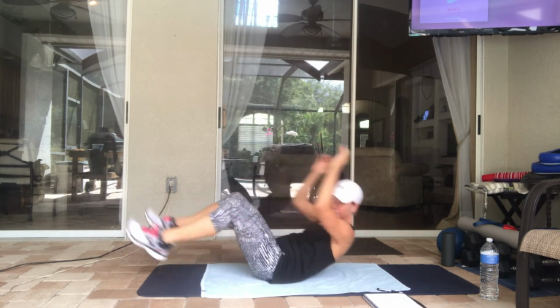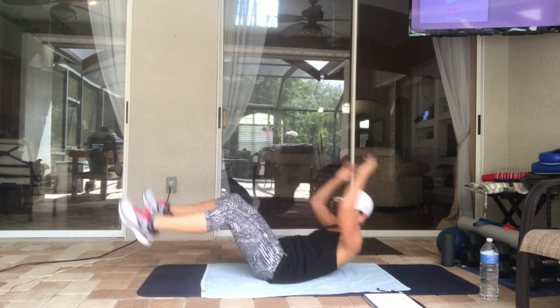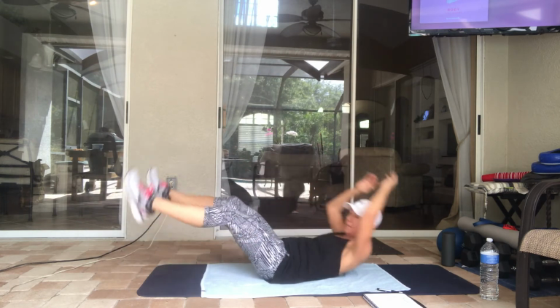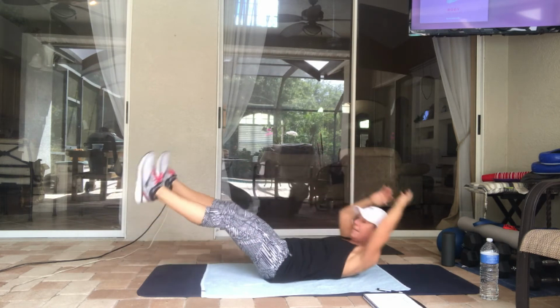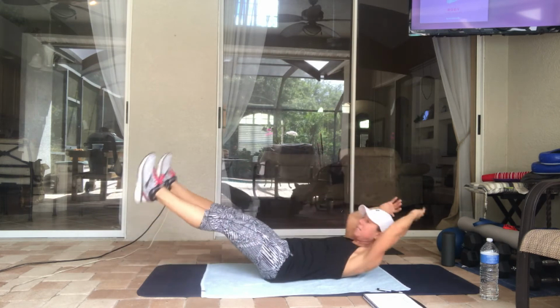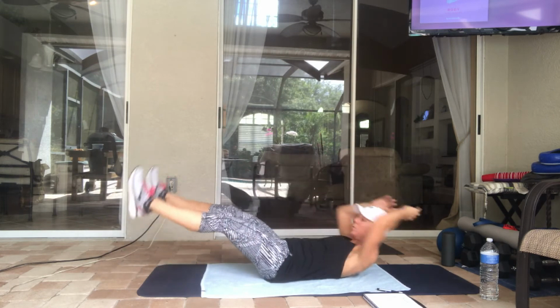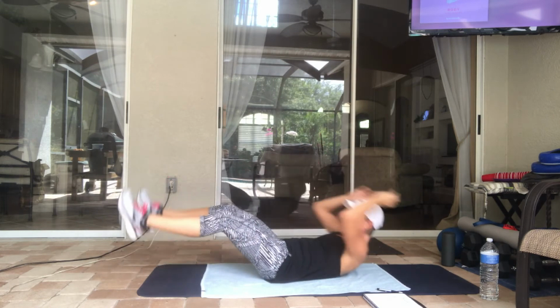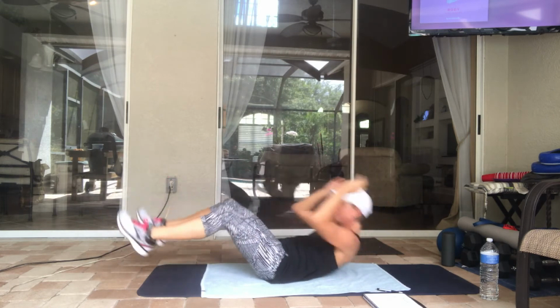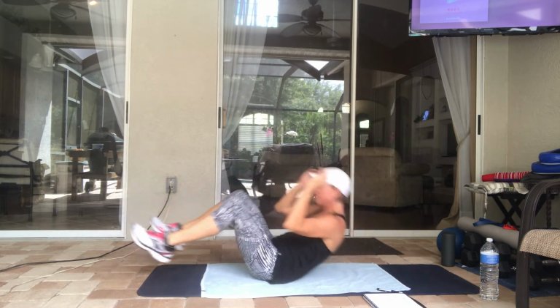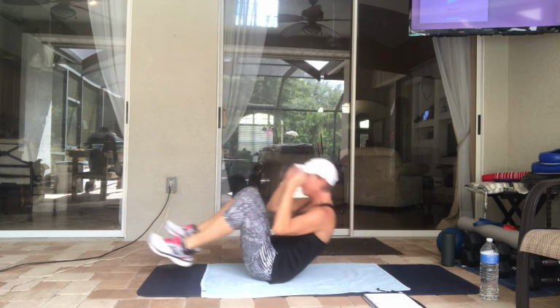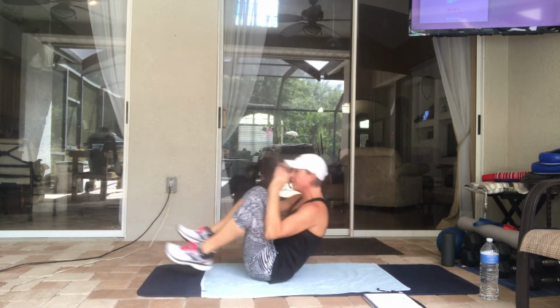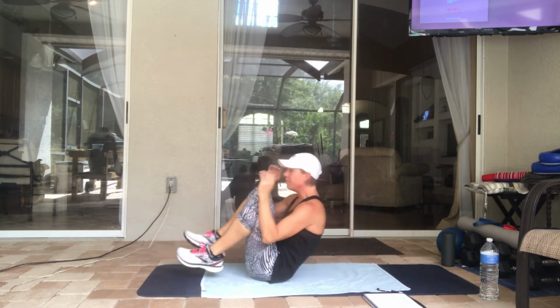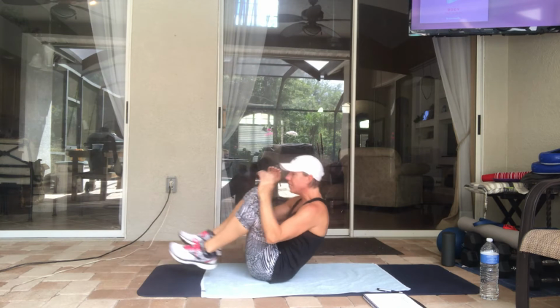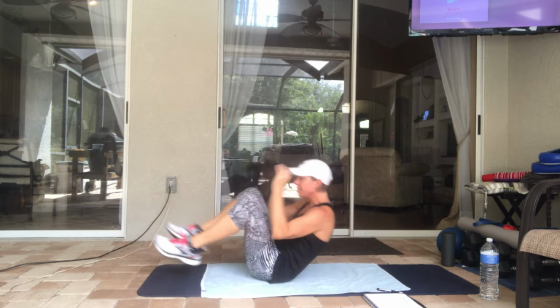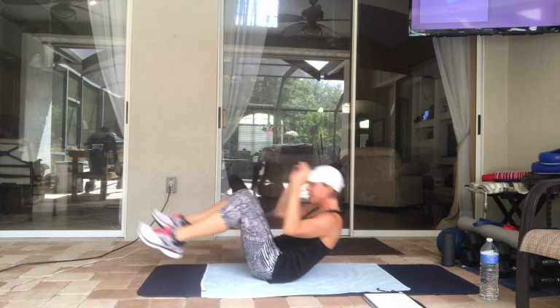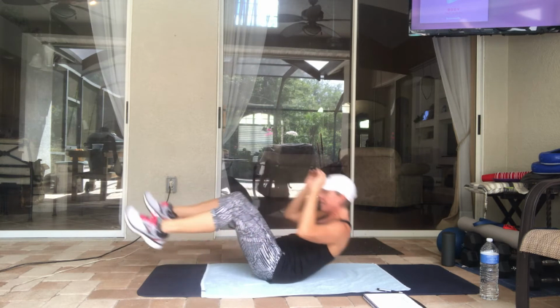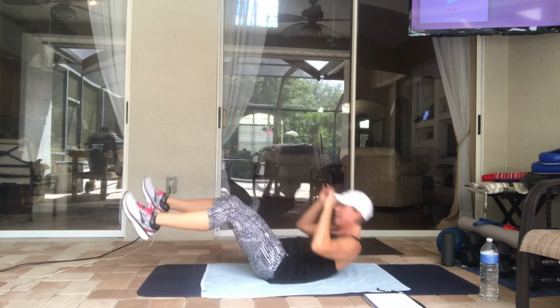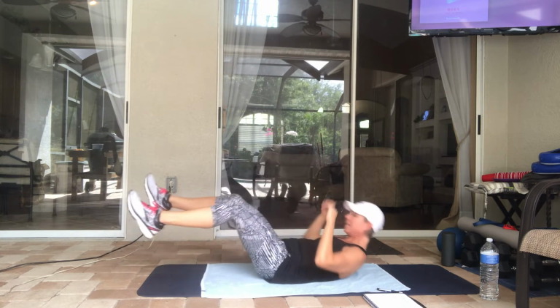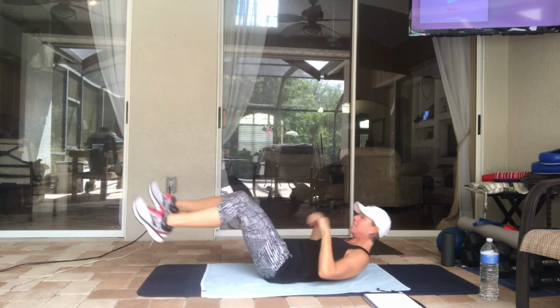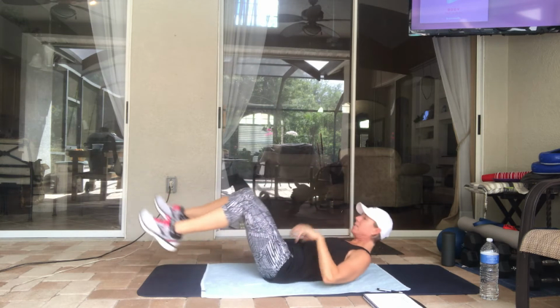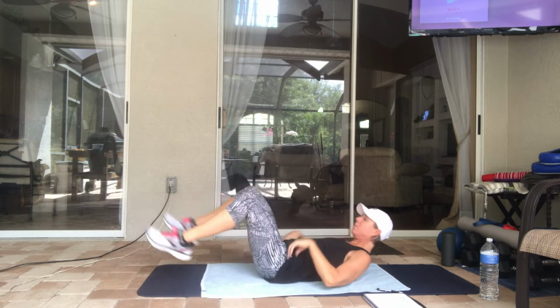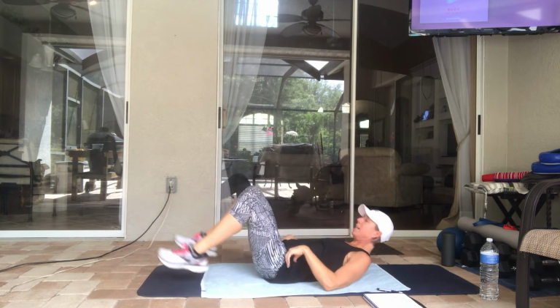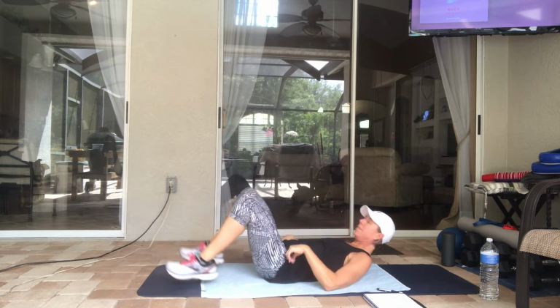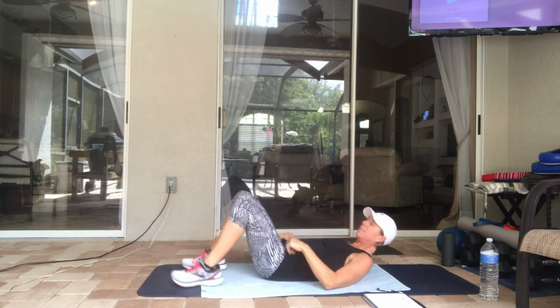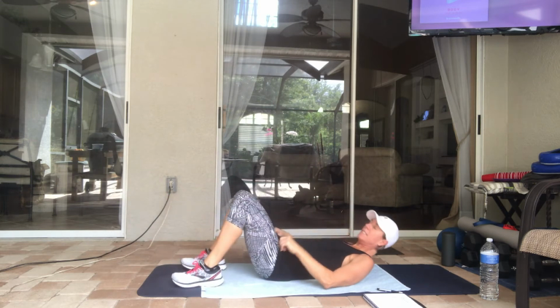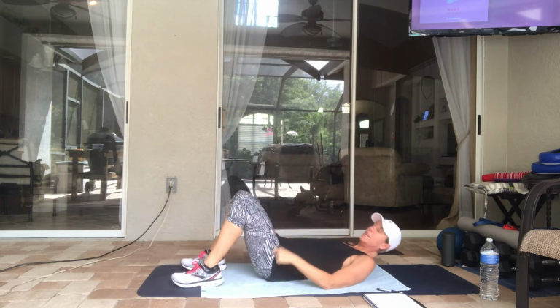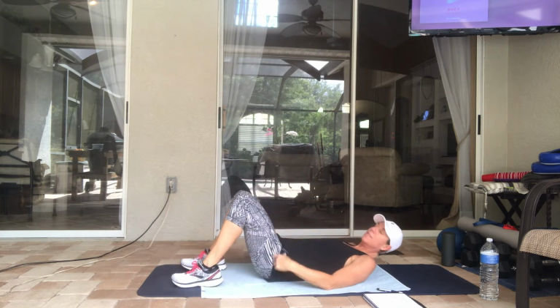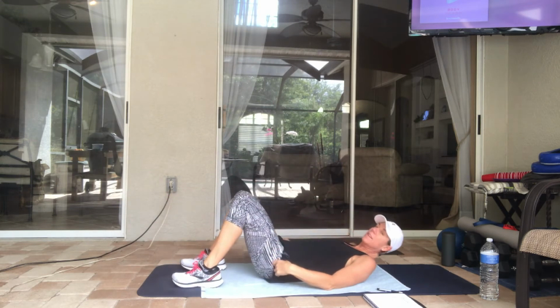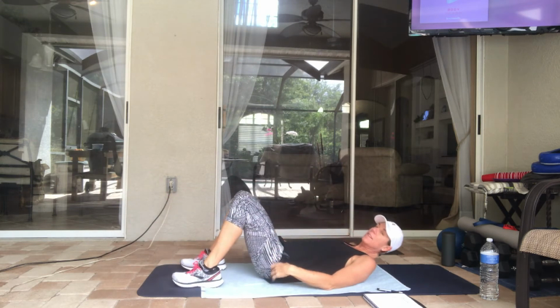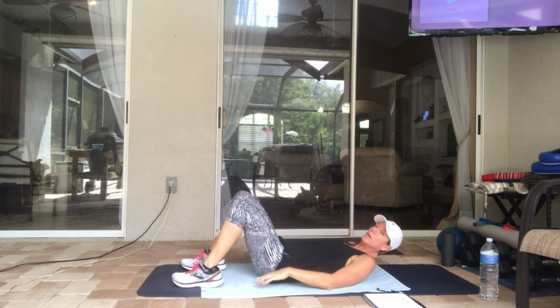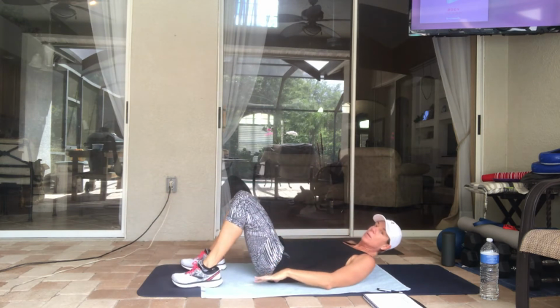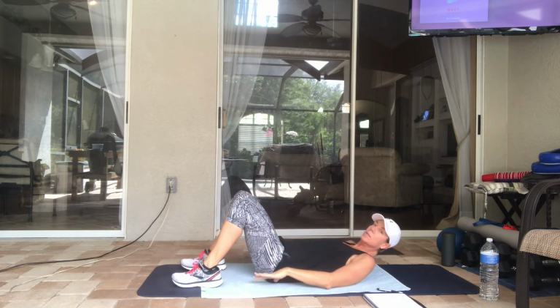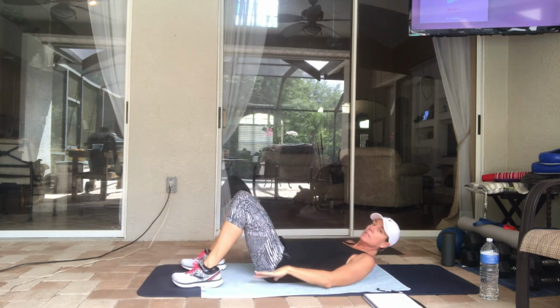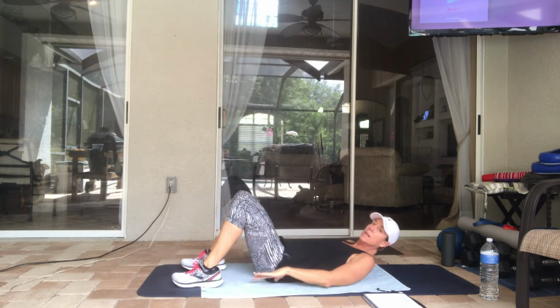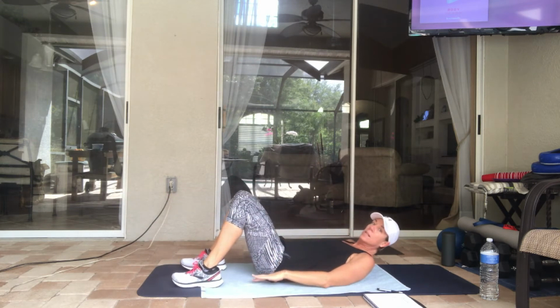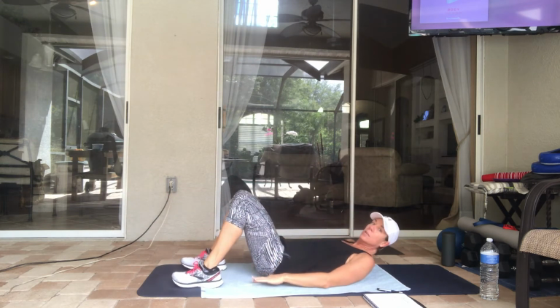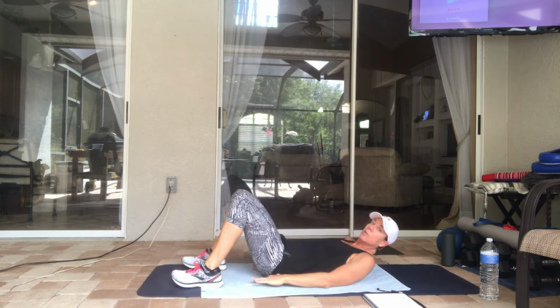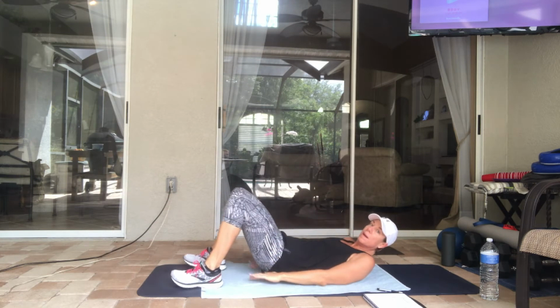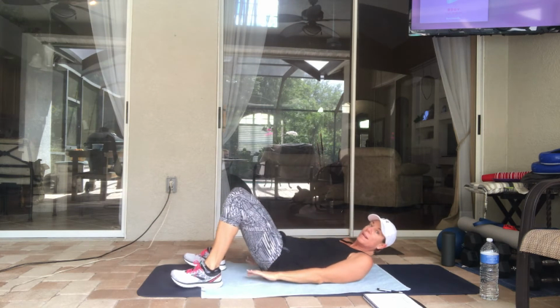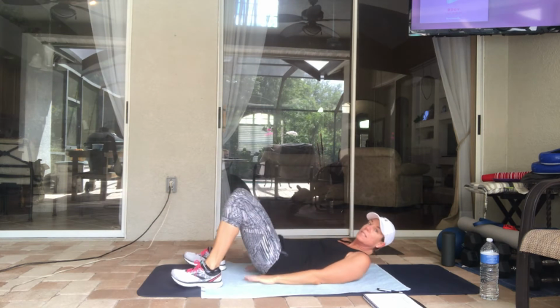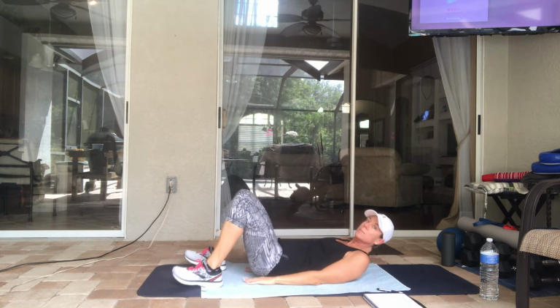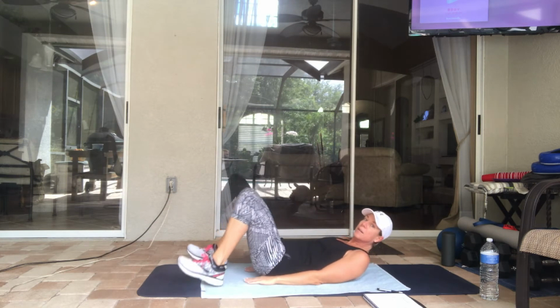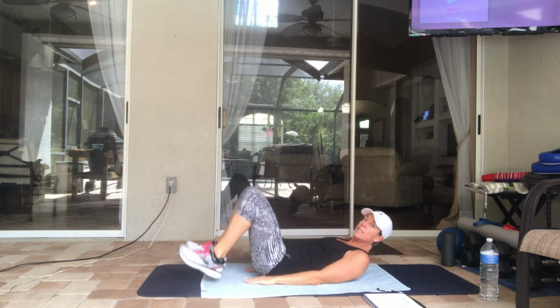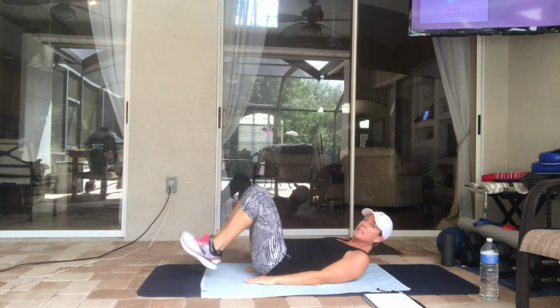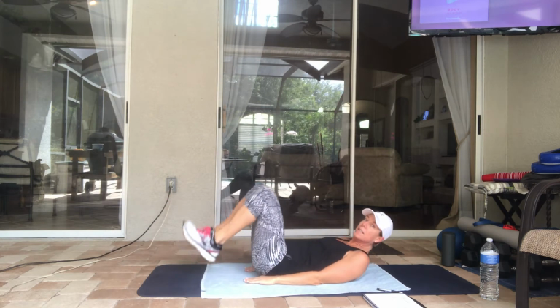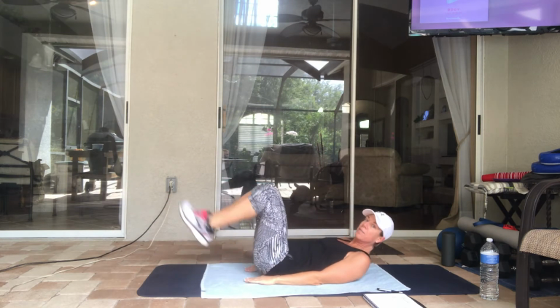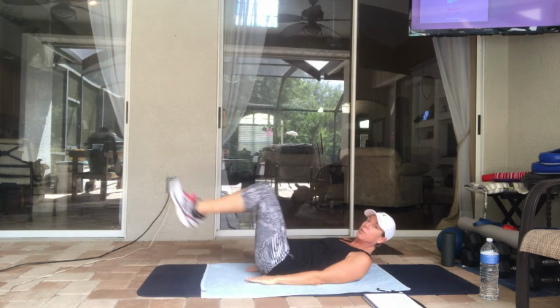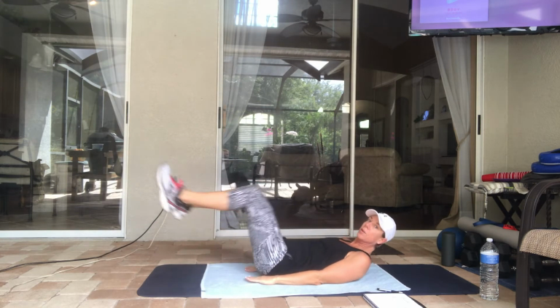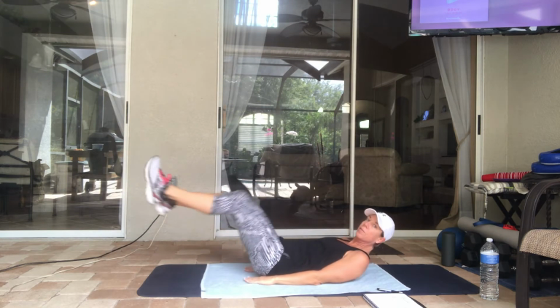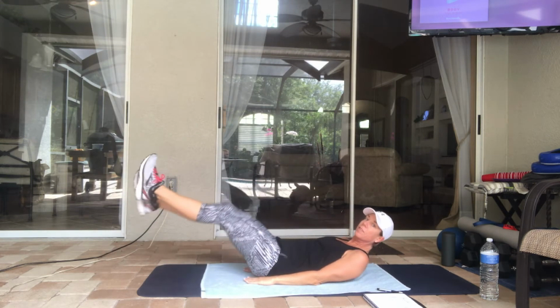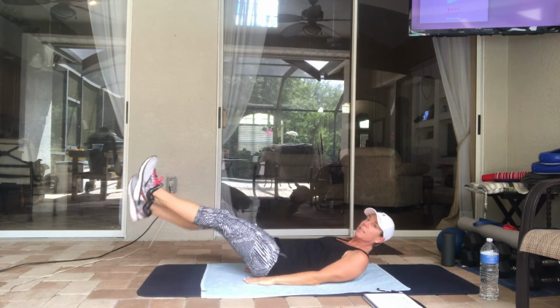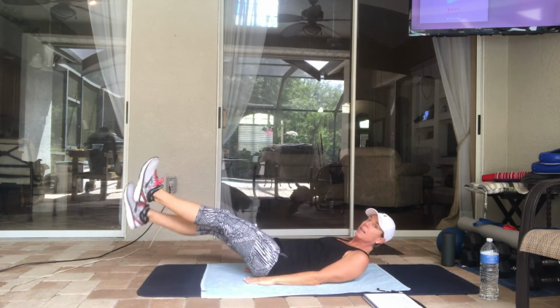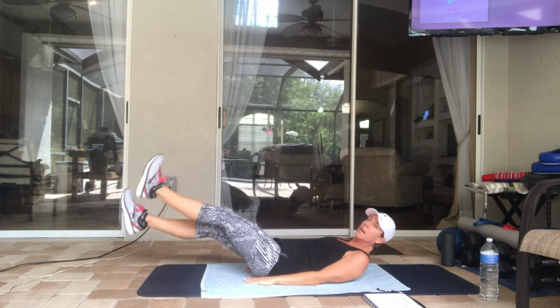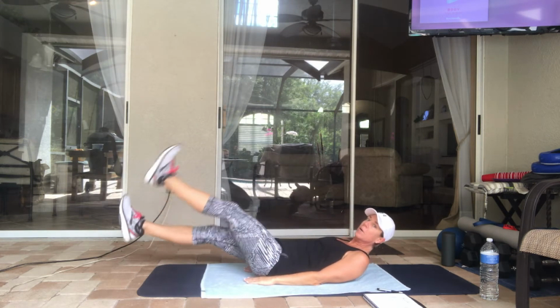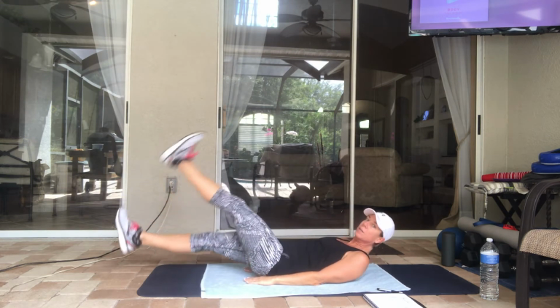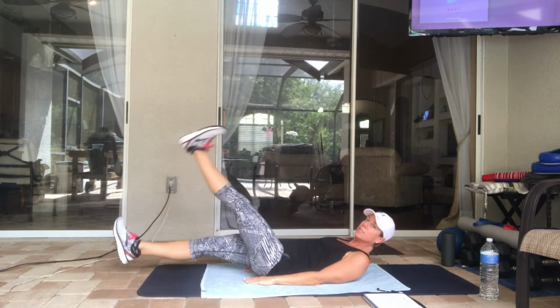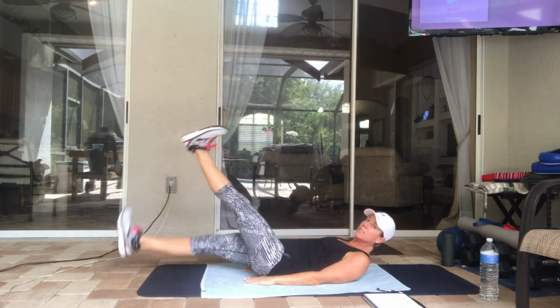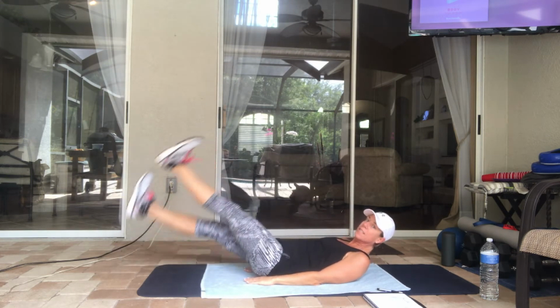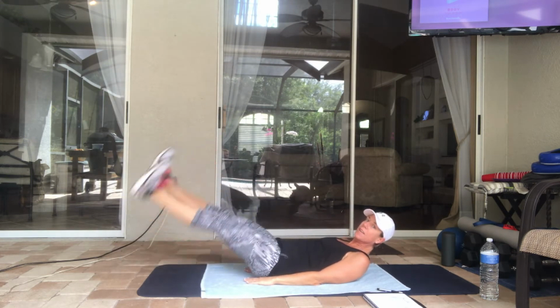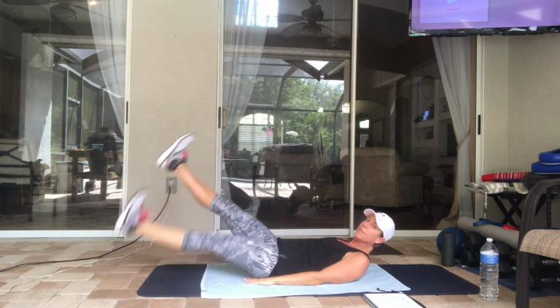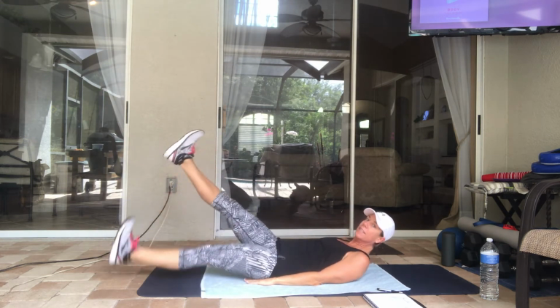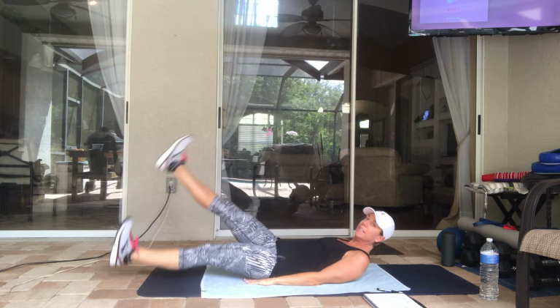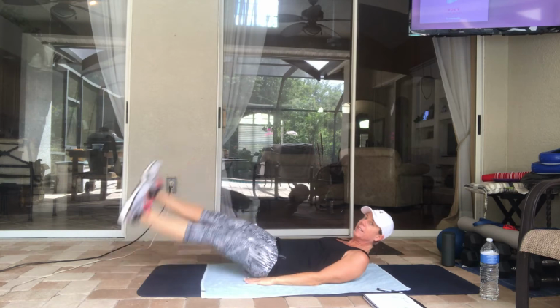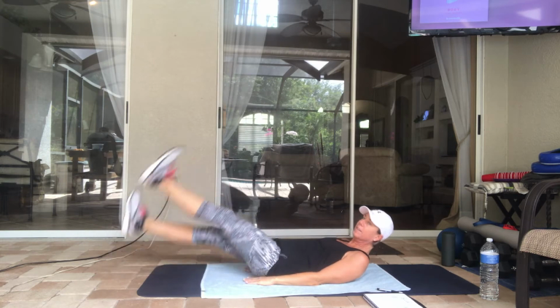Next one is flutter kicks — we have seven of those. Lower back is pressed on the floor, feet are out. Just seven here.